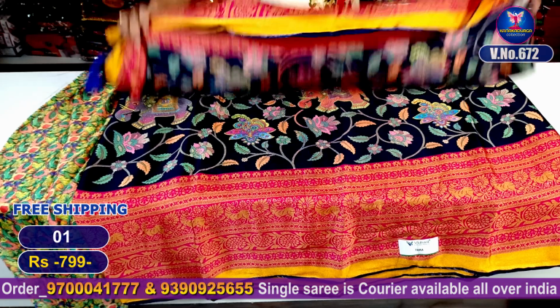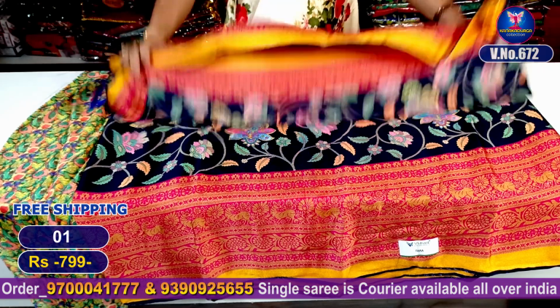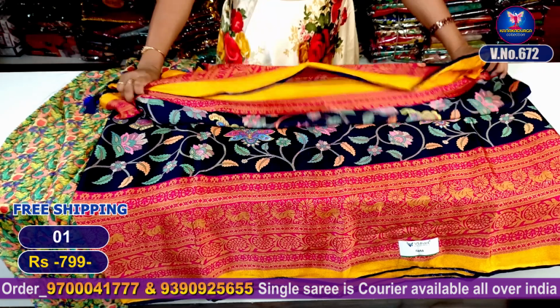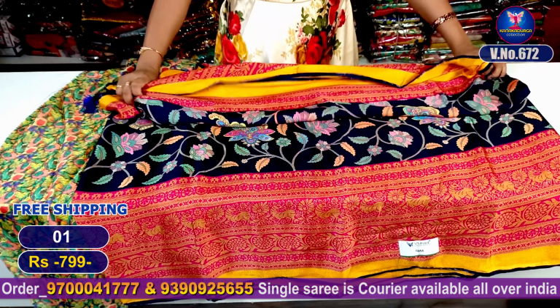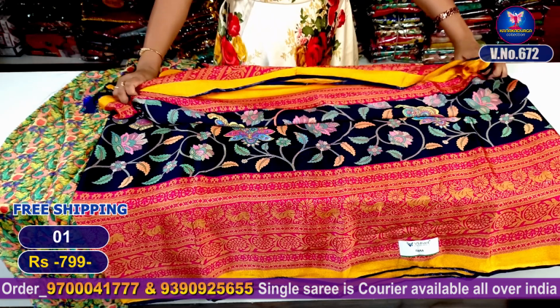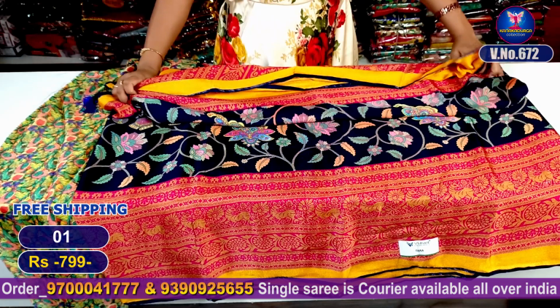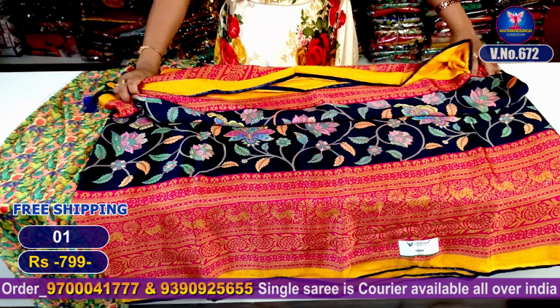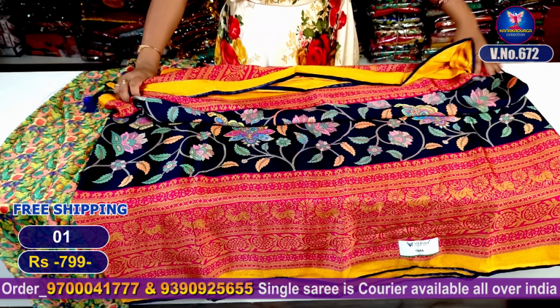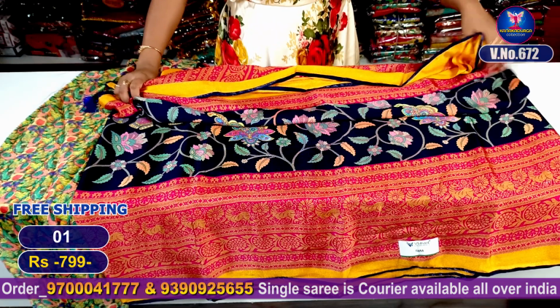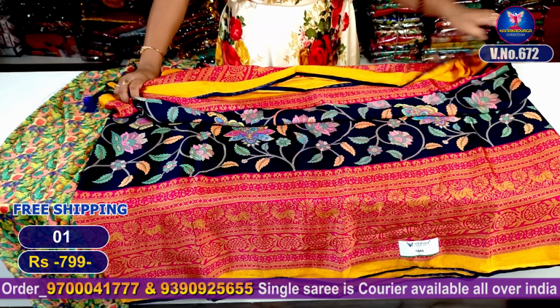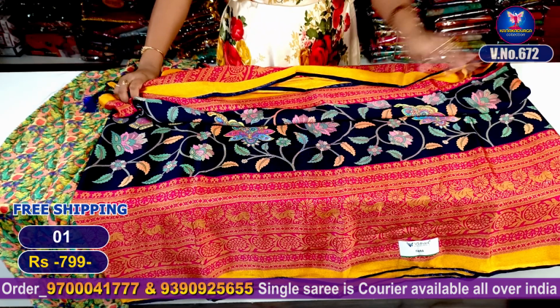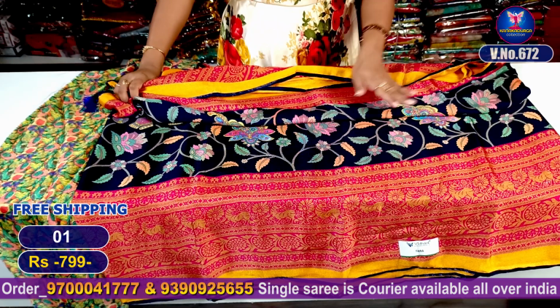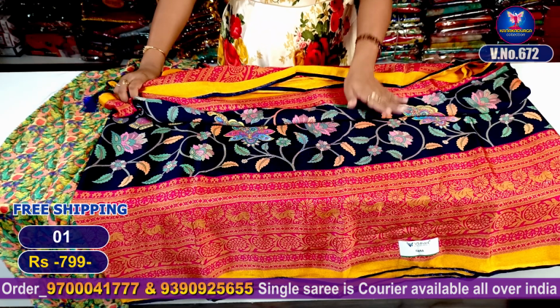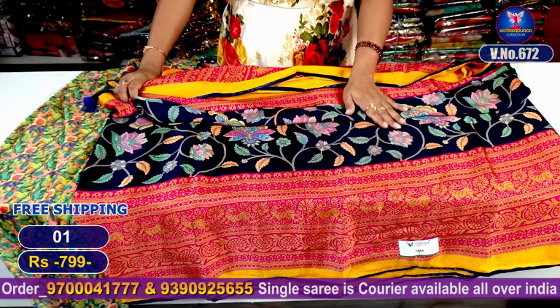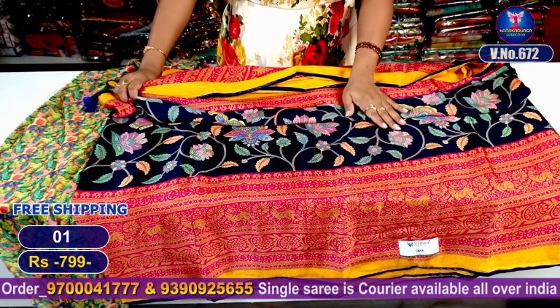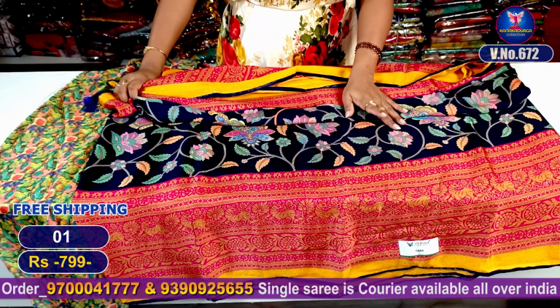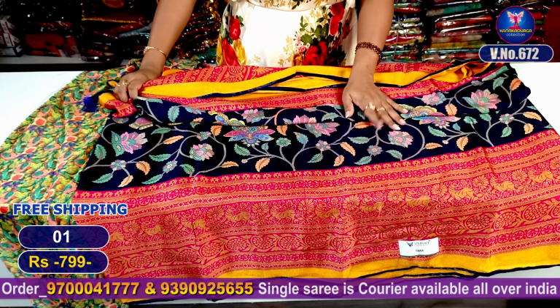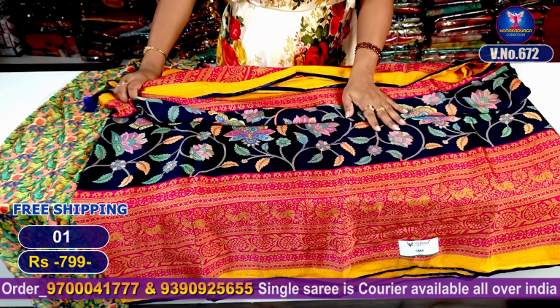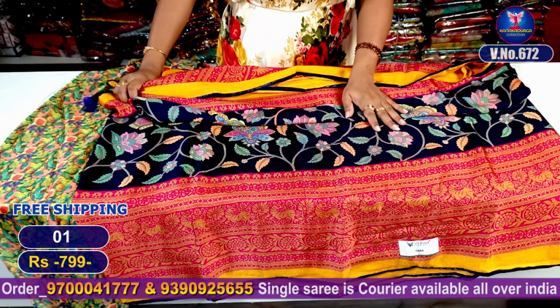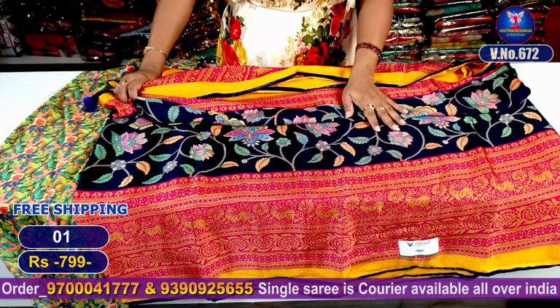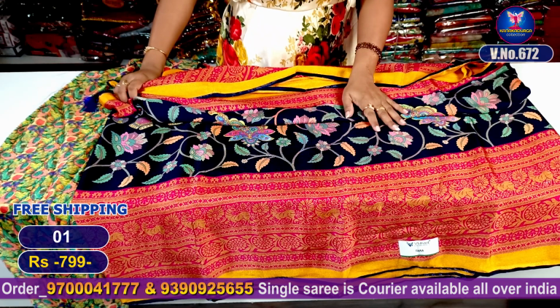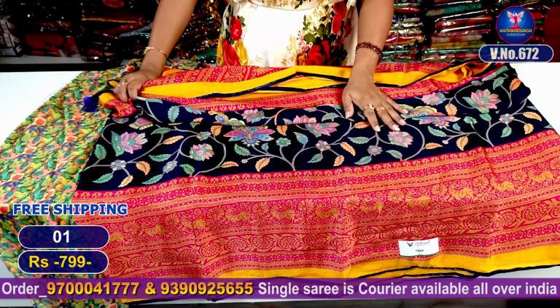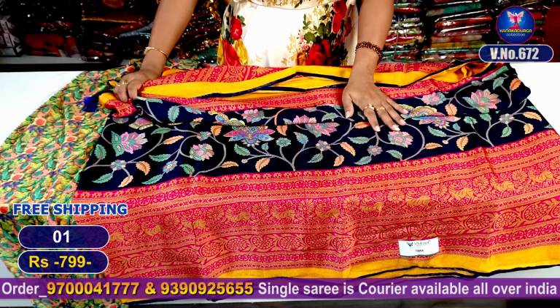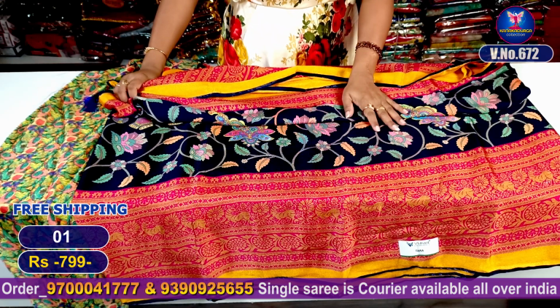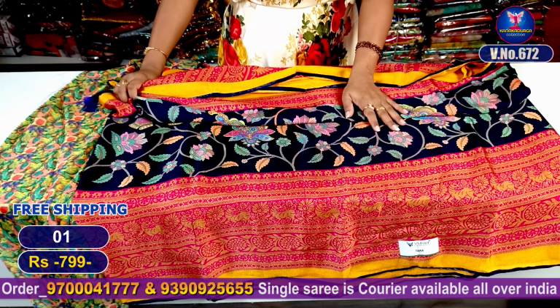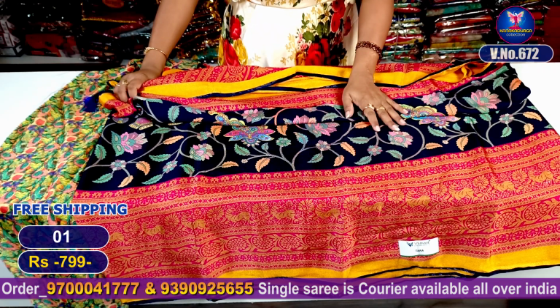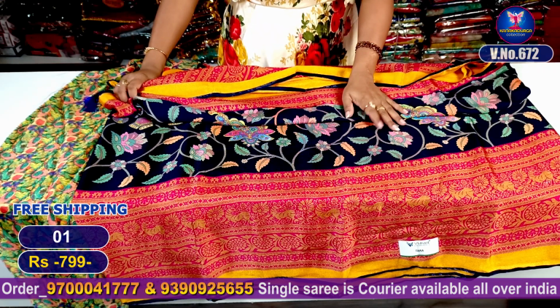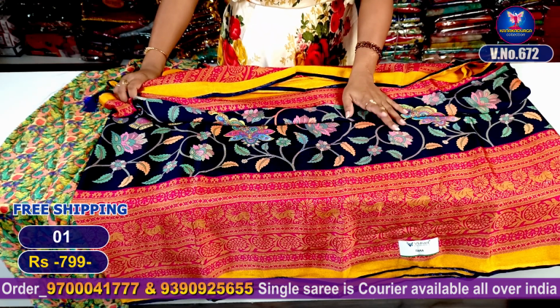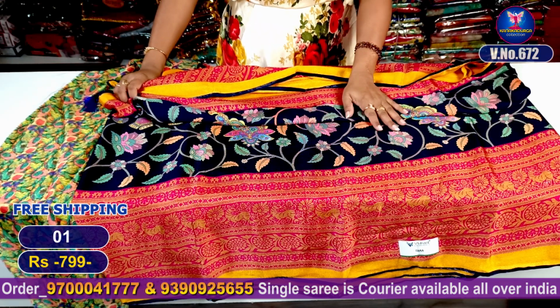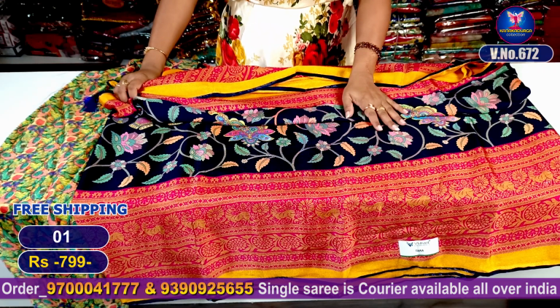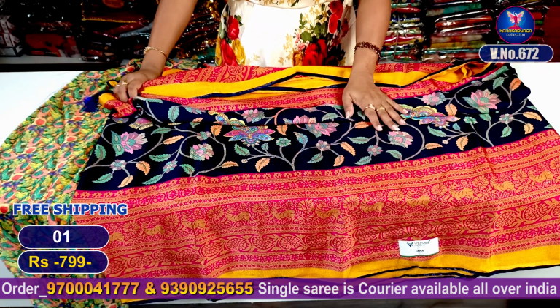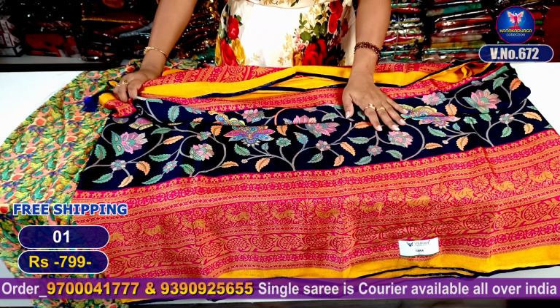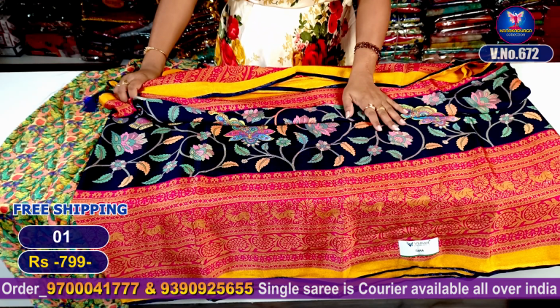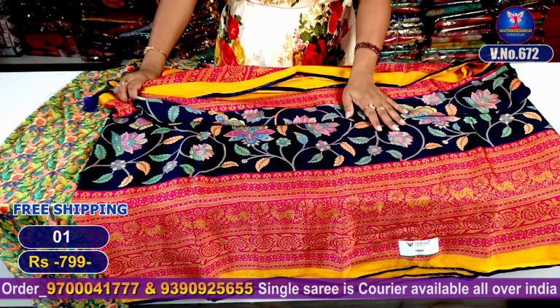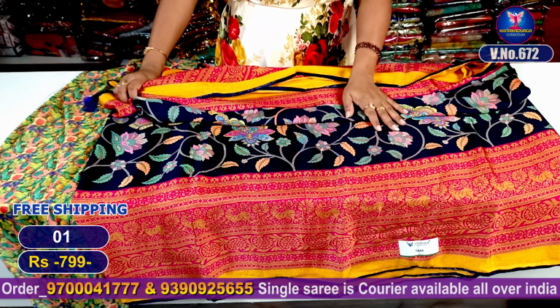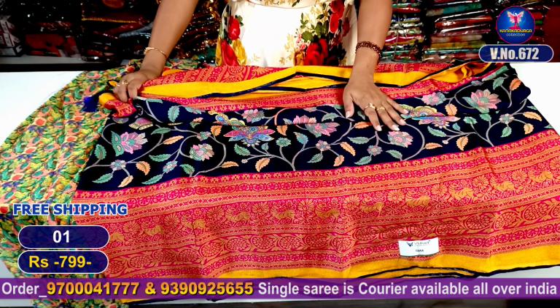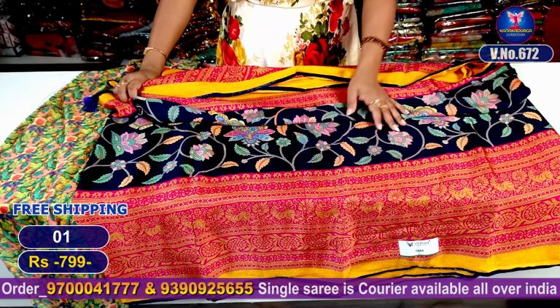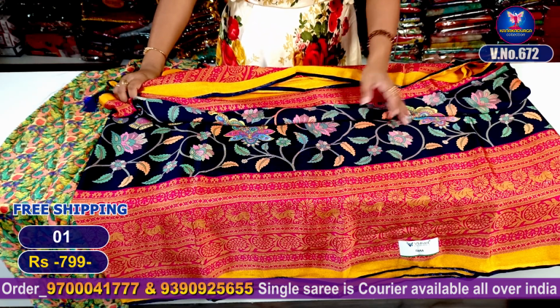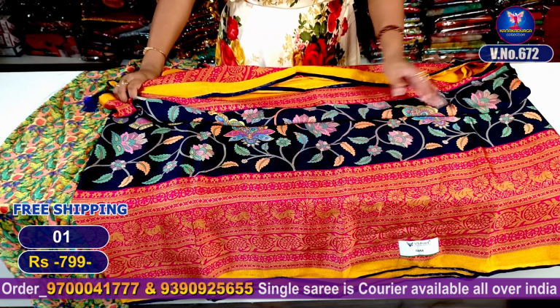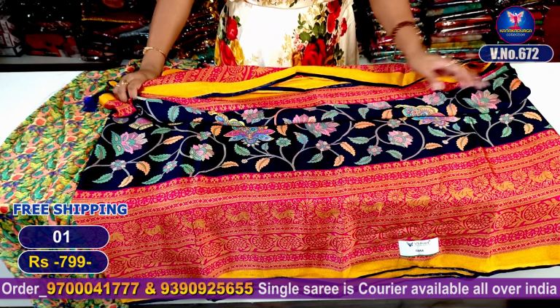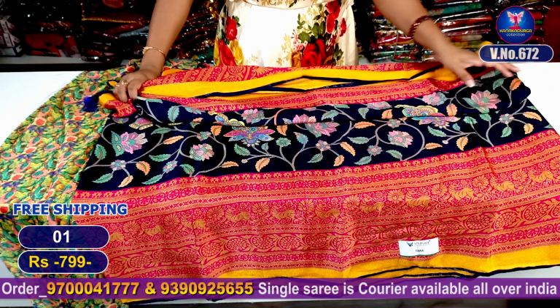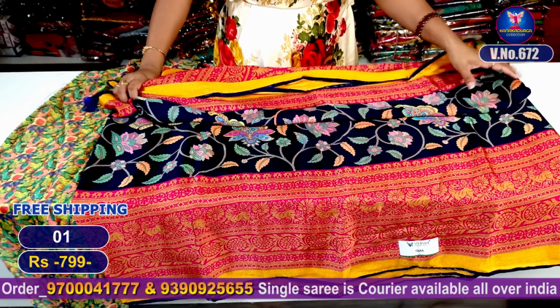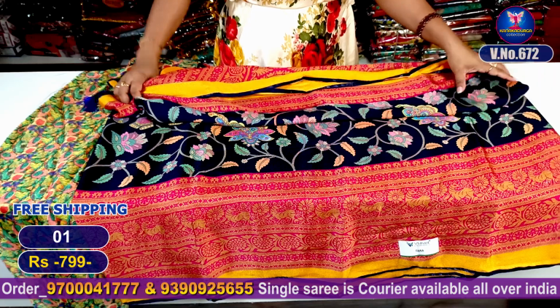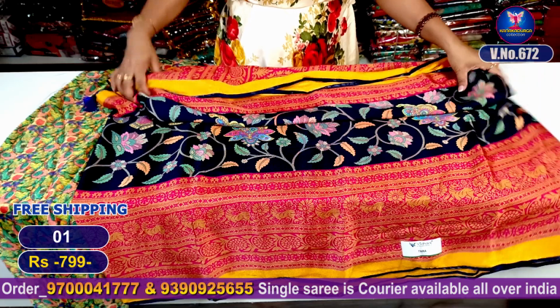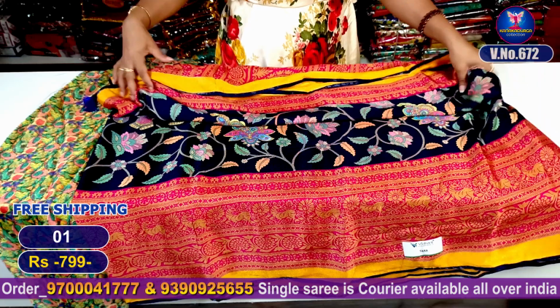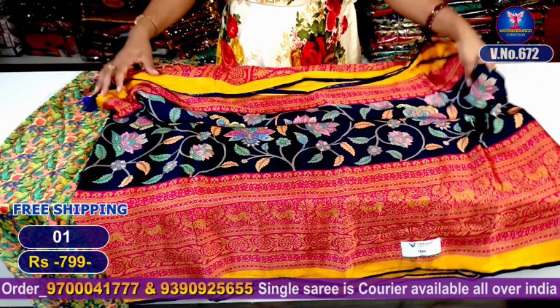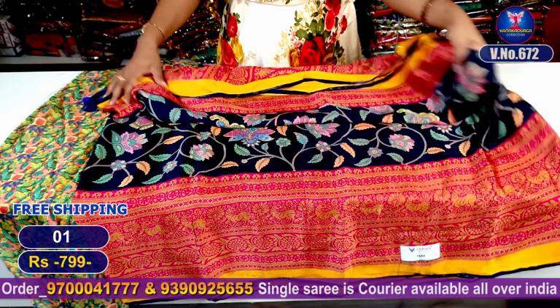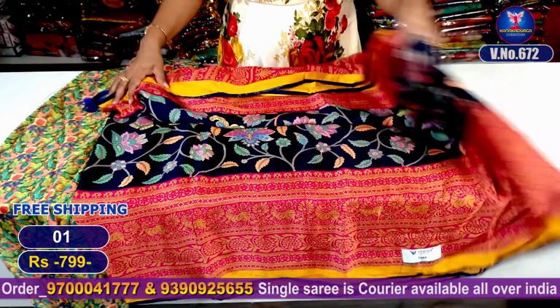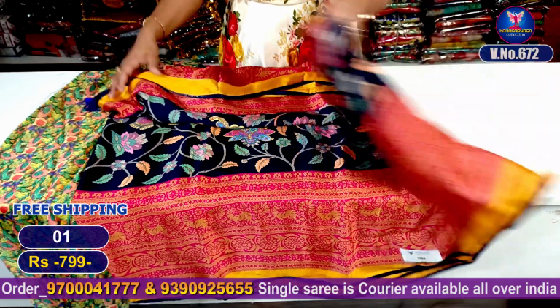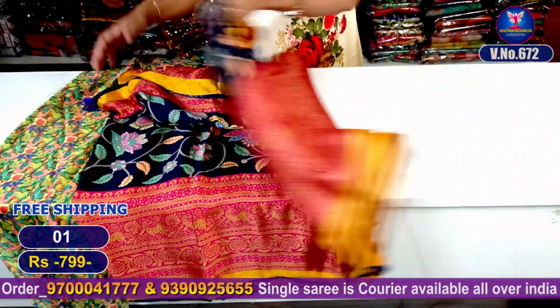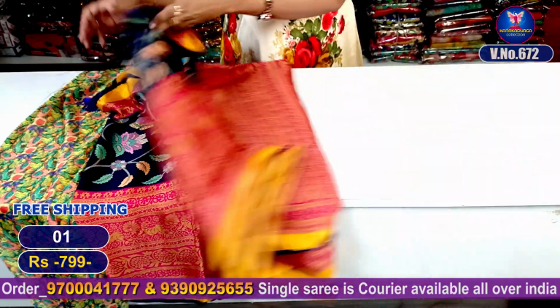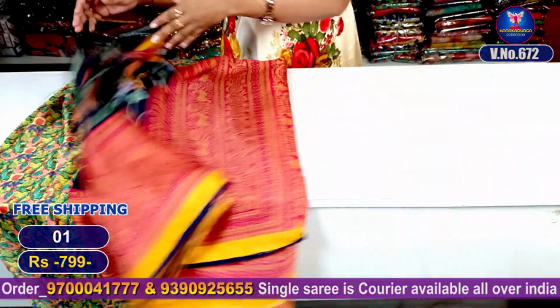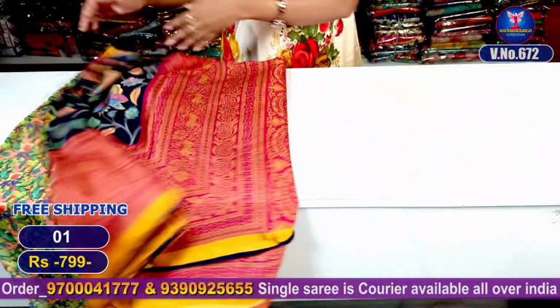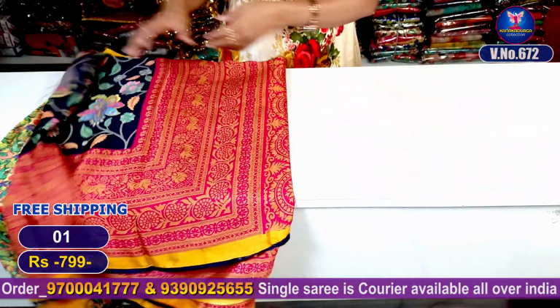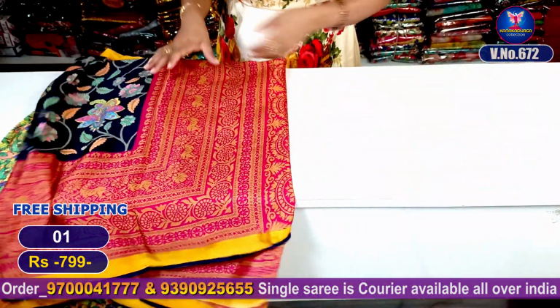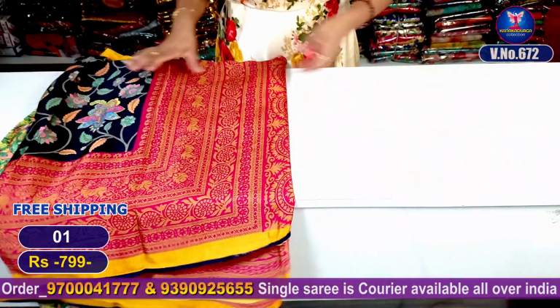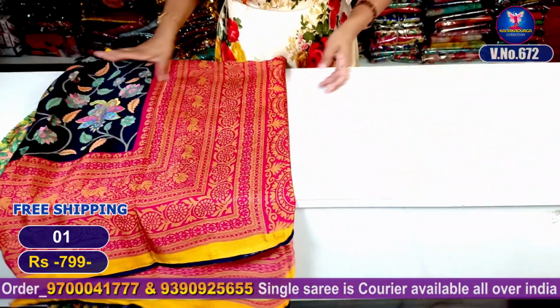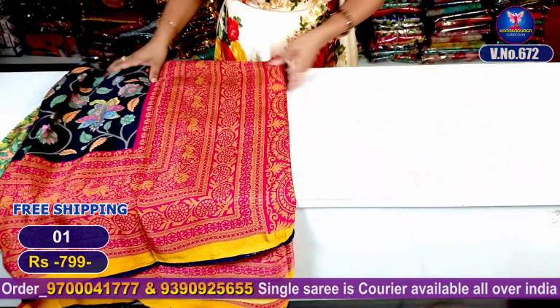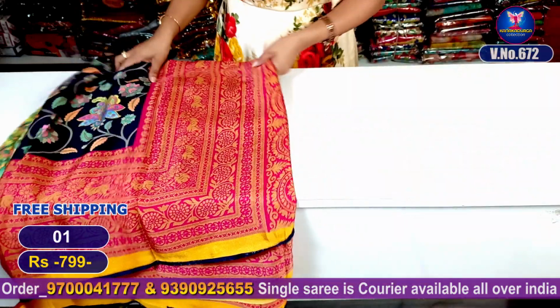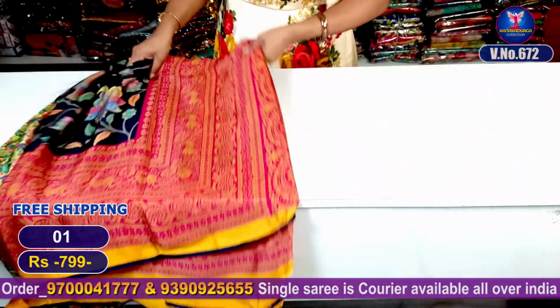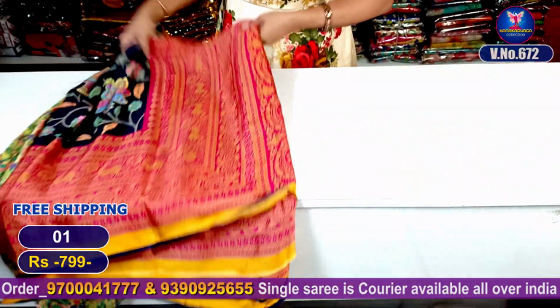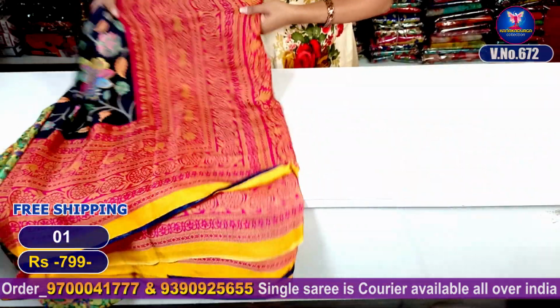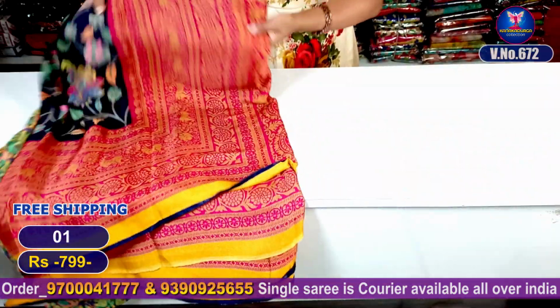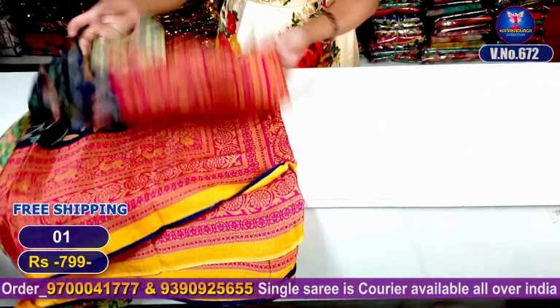This saree is number one. It costs only 799 rupees with free shipping. Let's see the next color combination.